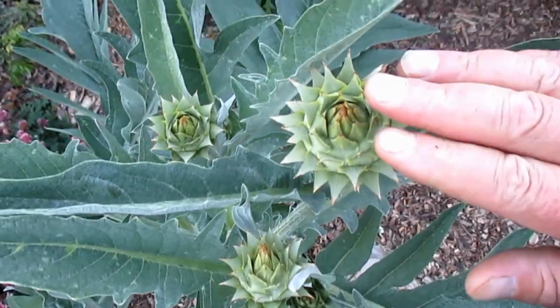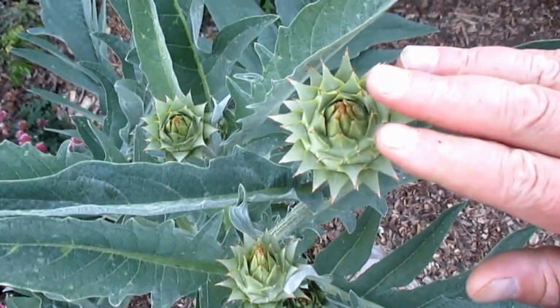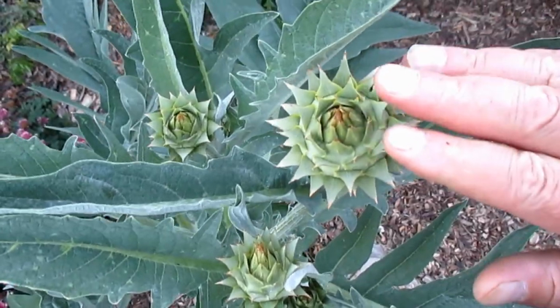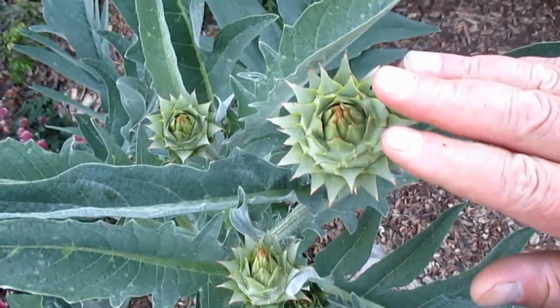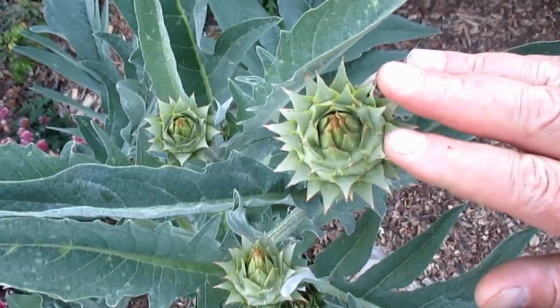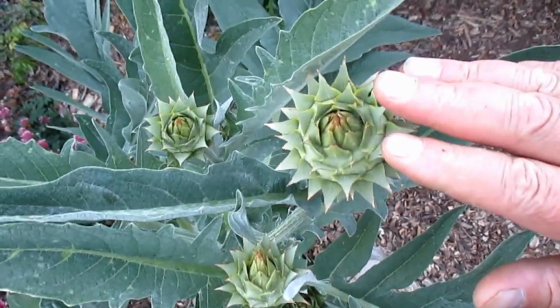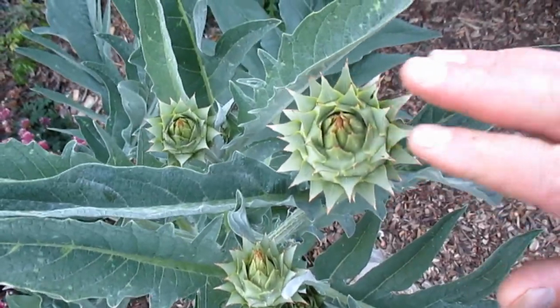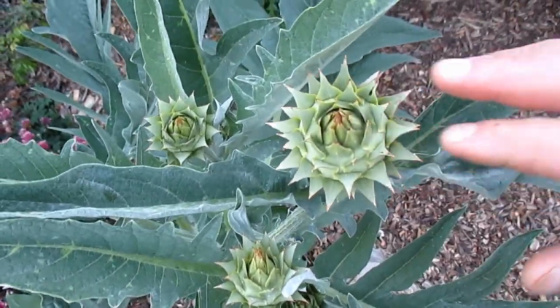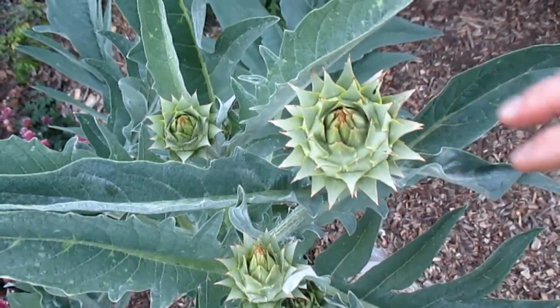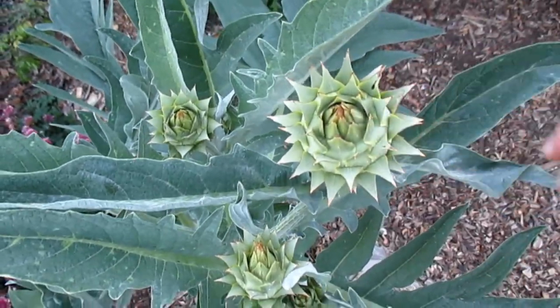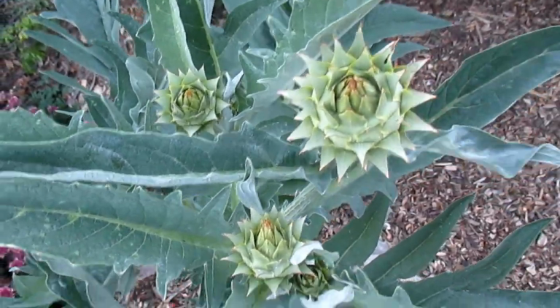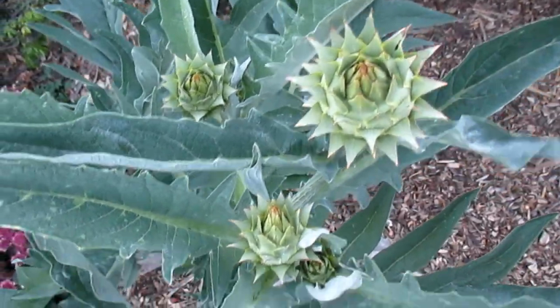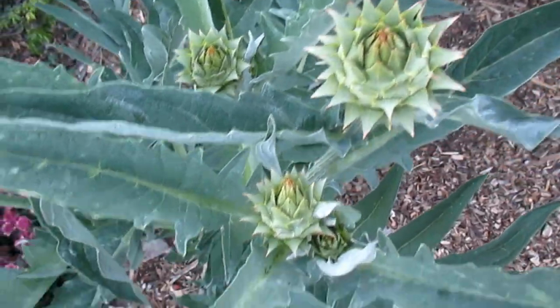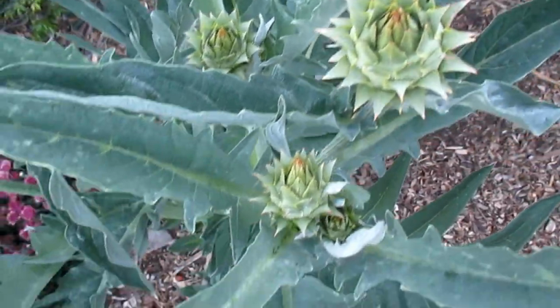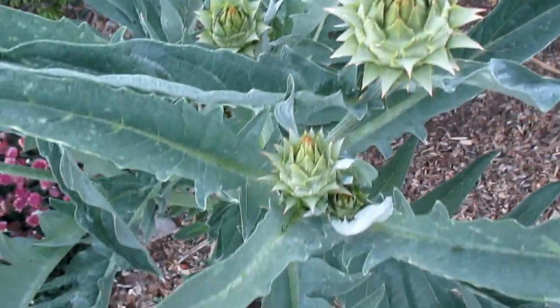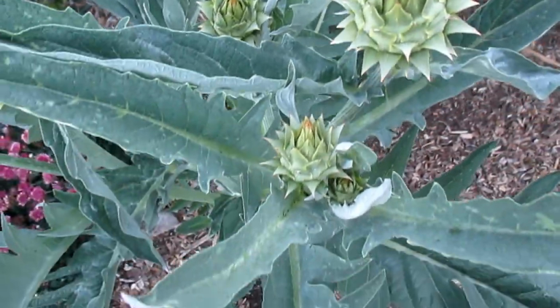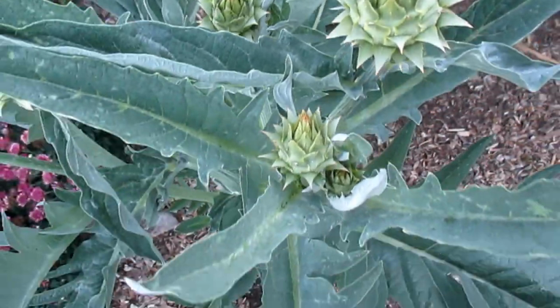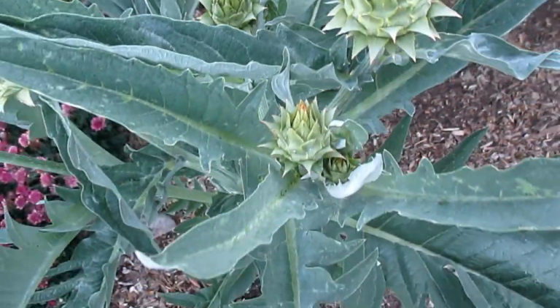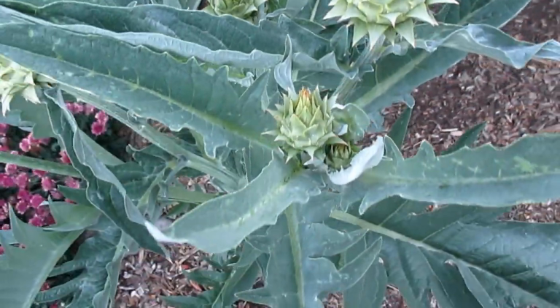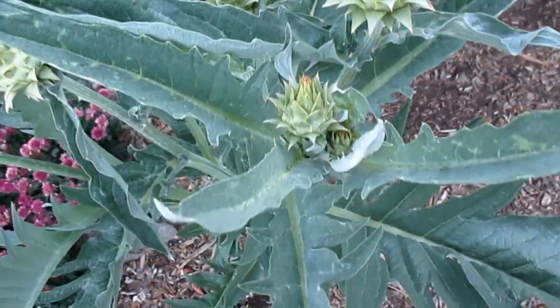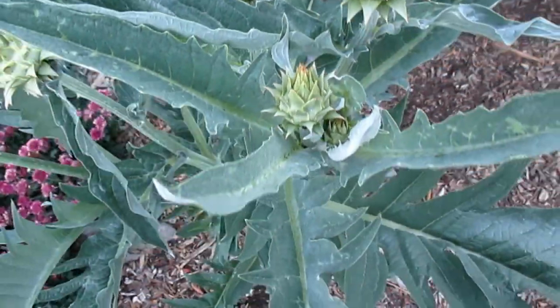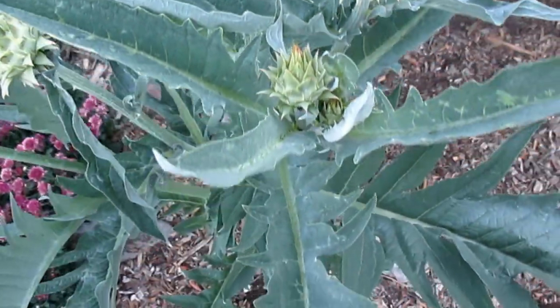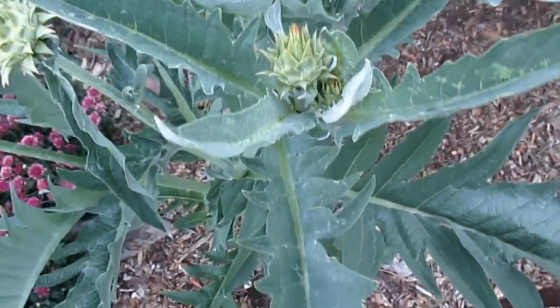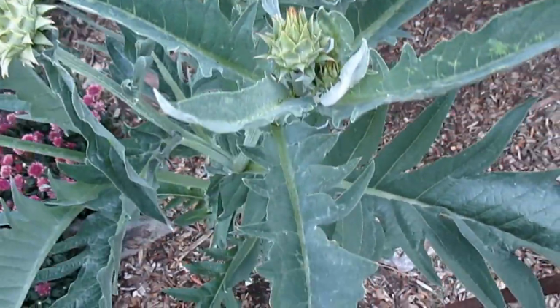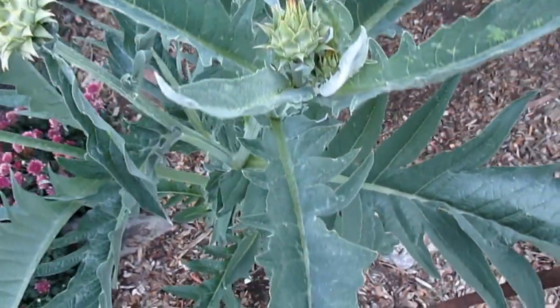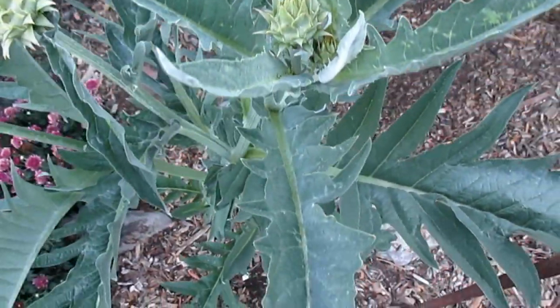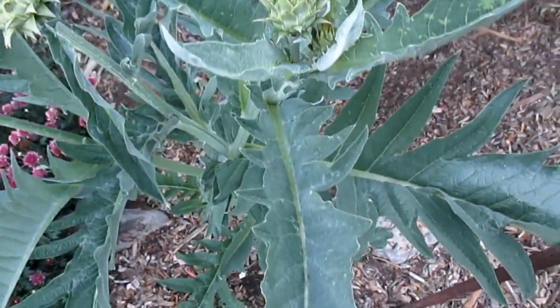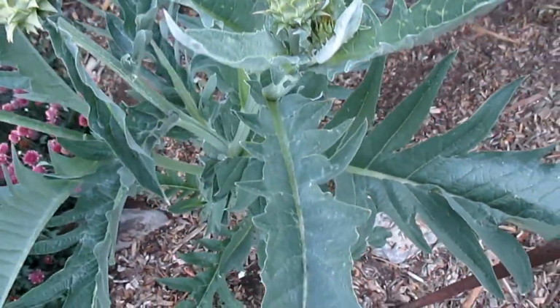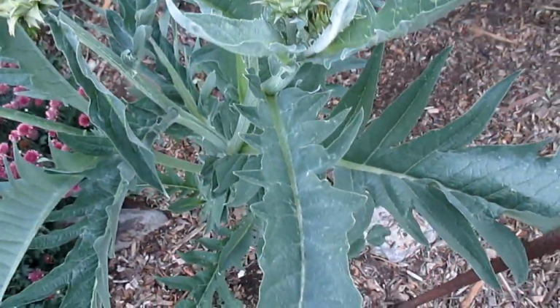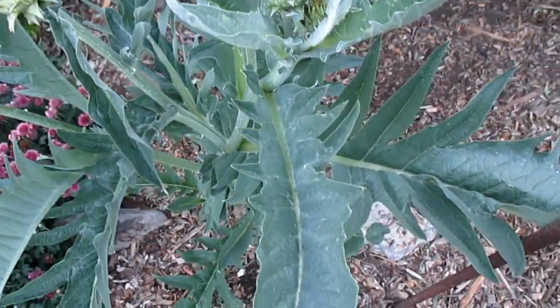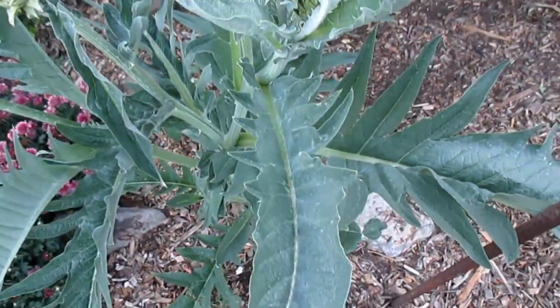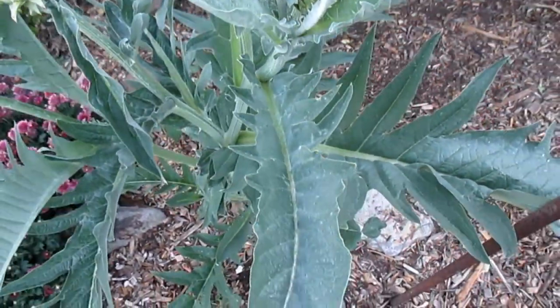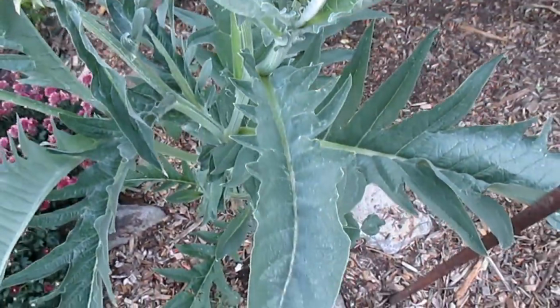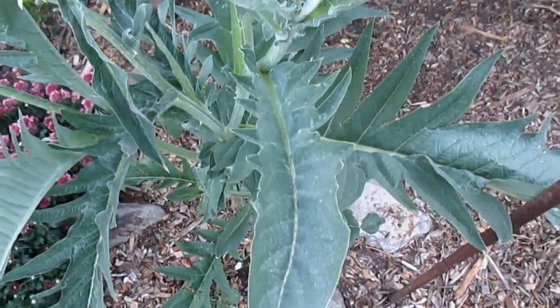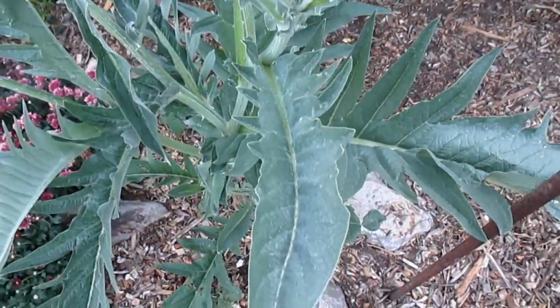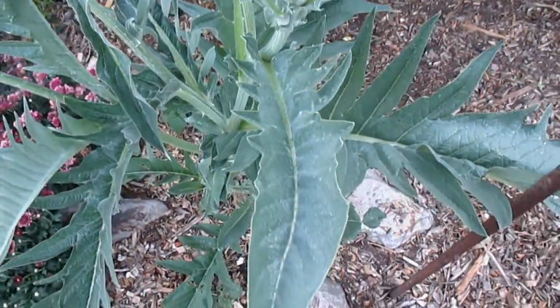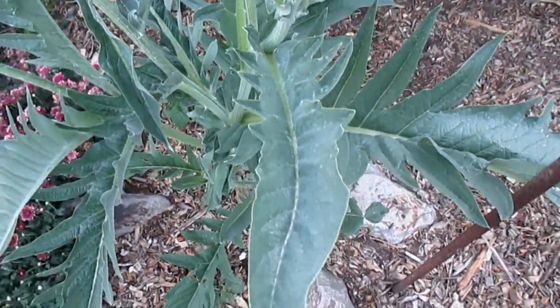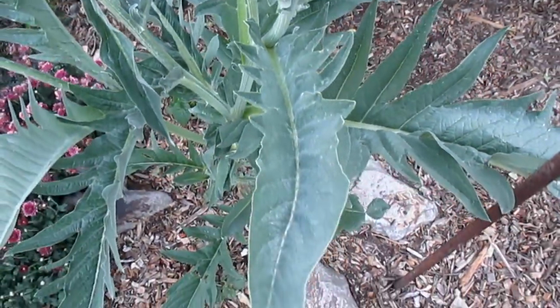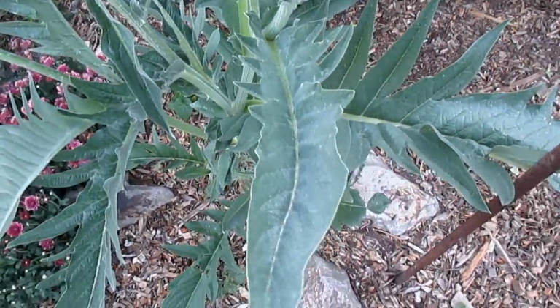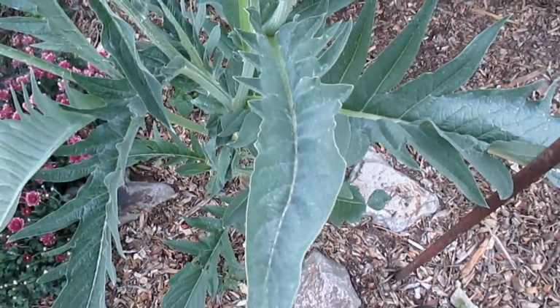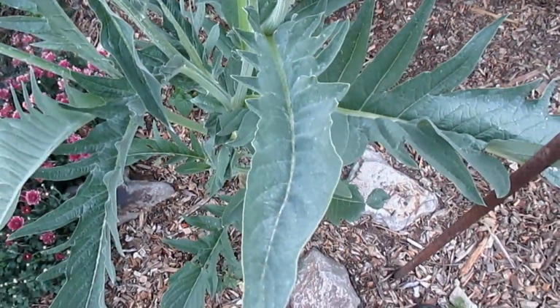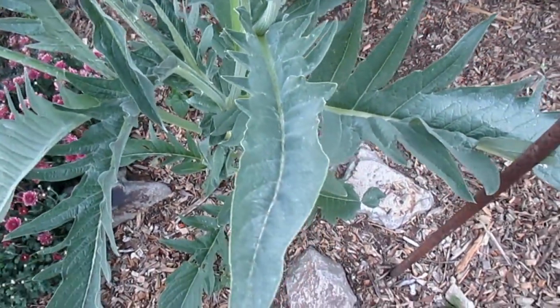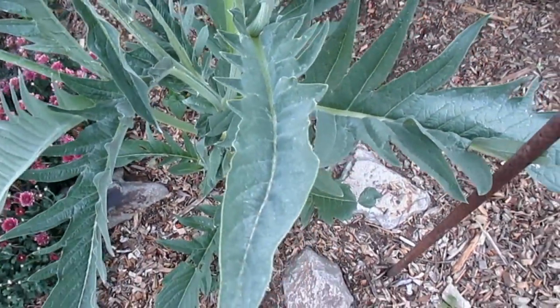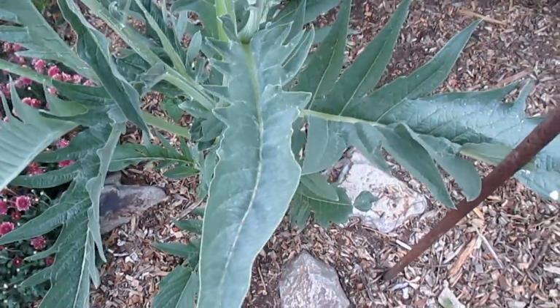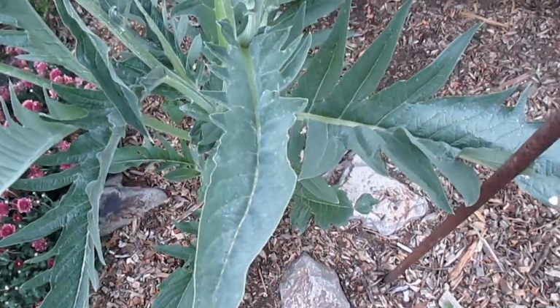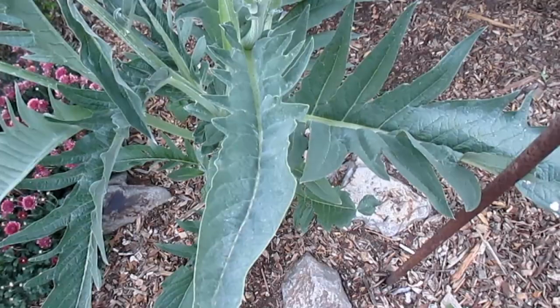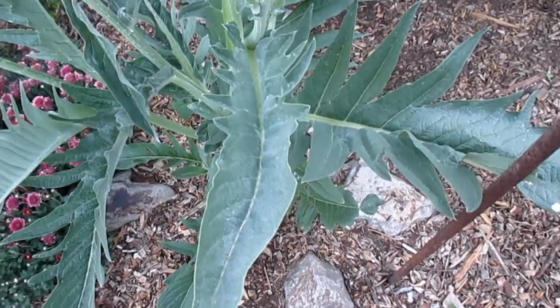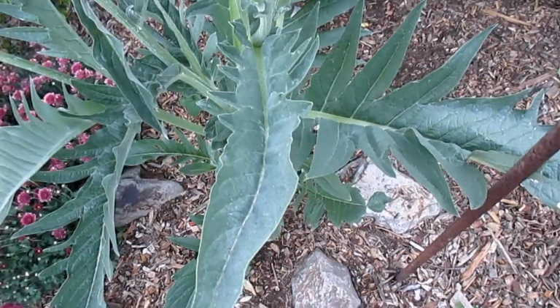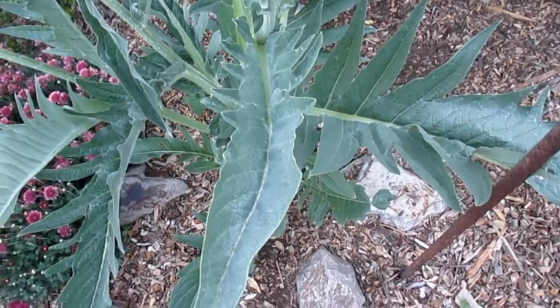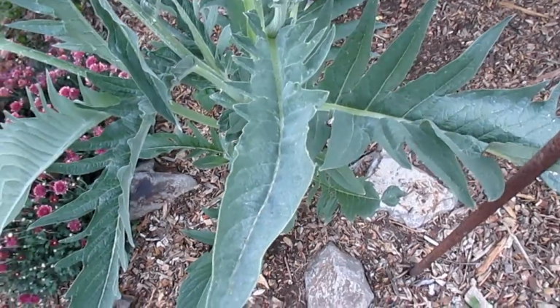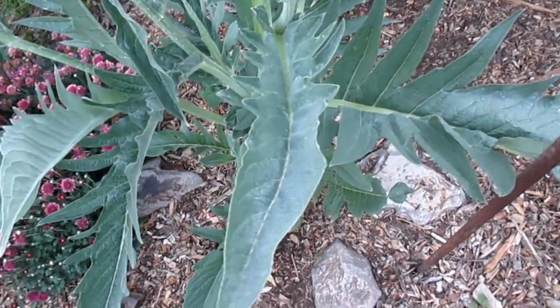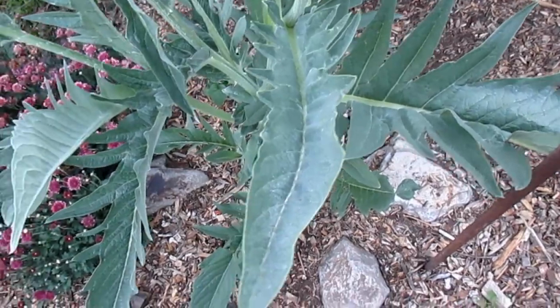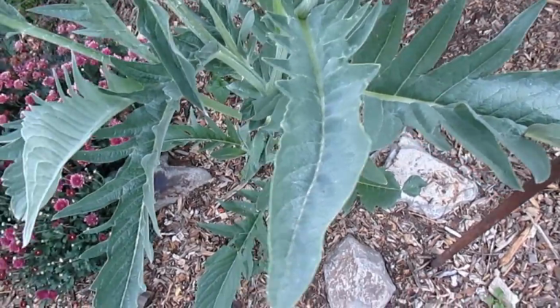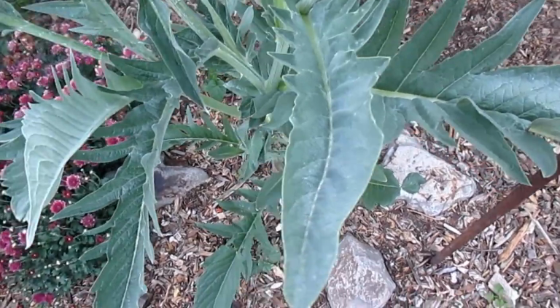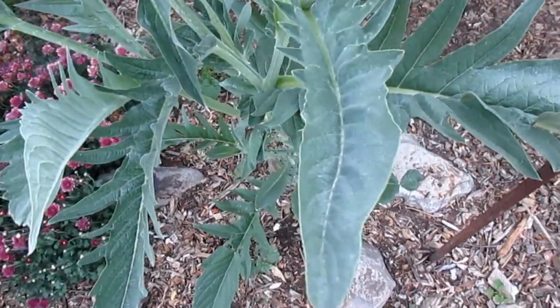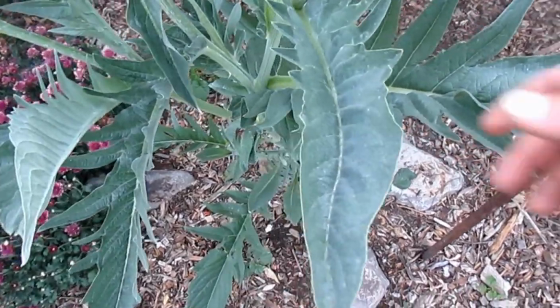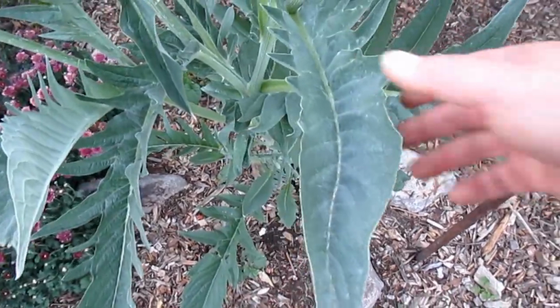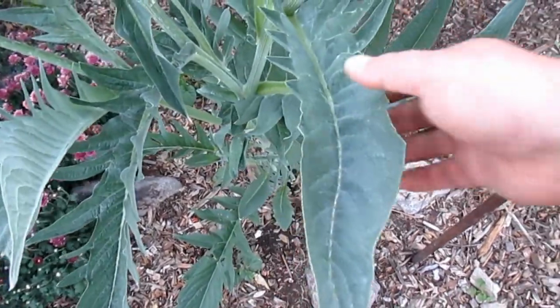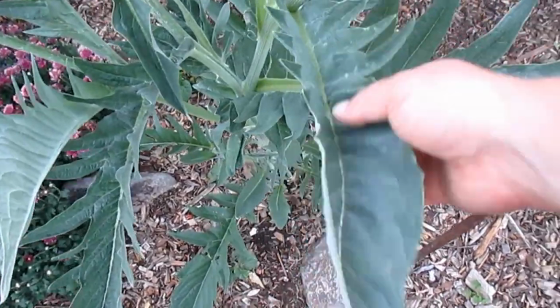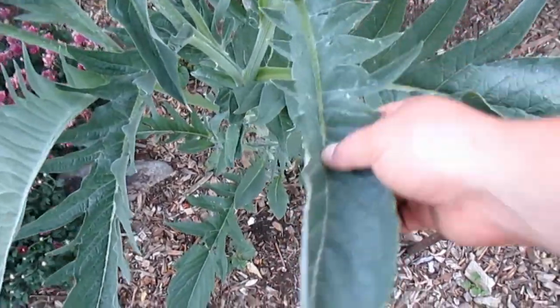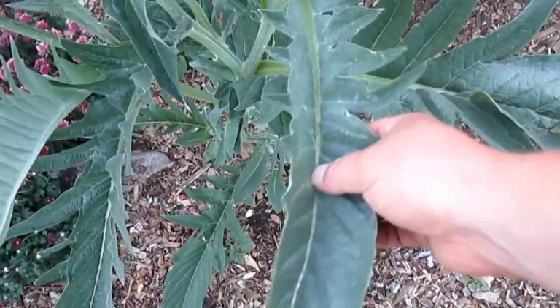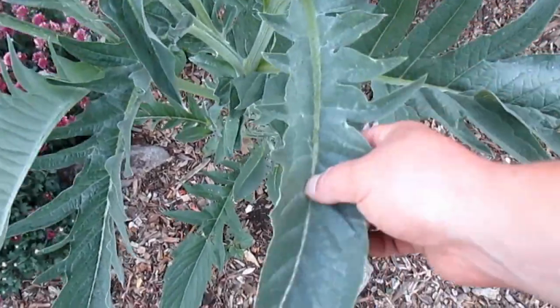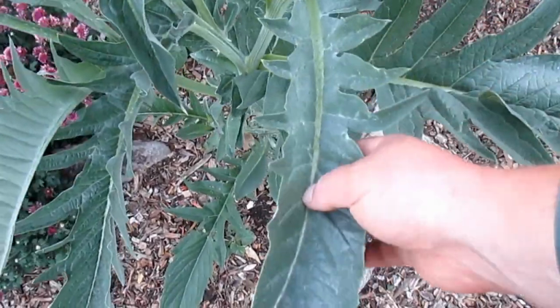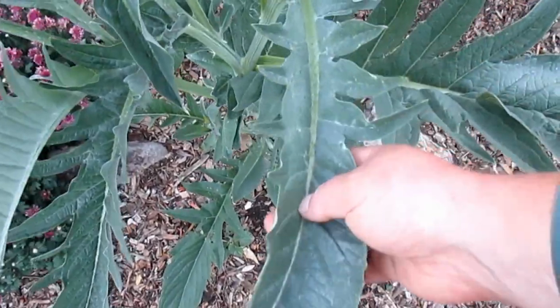And unlike the artichoke, which is typically grown for the edible globes, this plant here is grown for the edible stalks, or the midrib of the leaf.